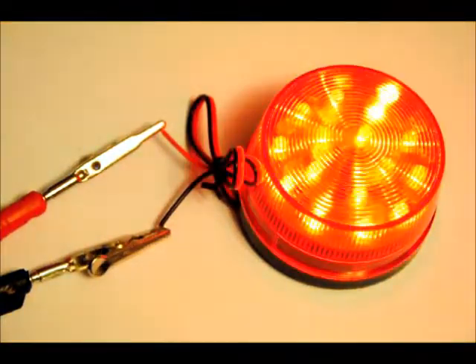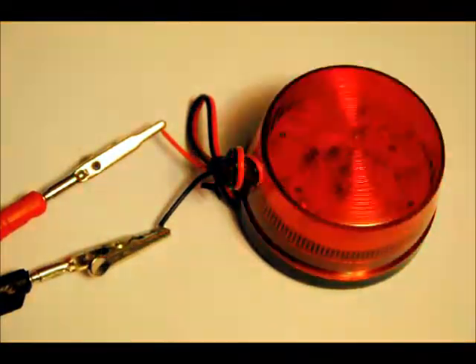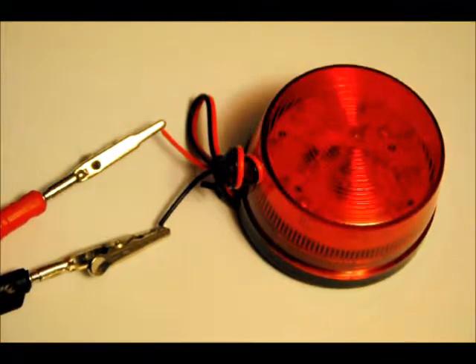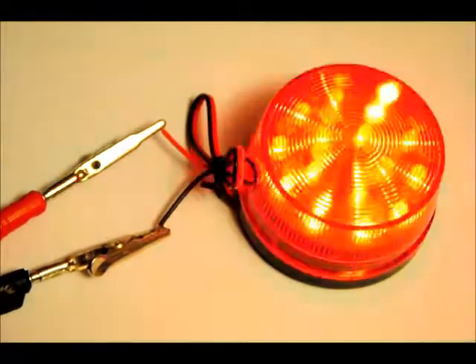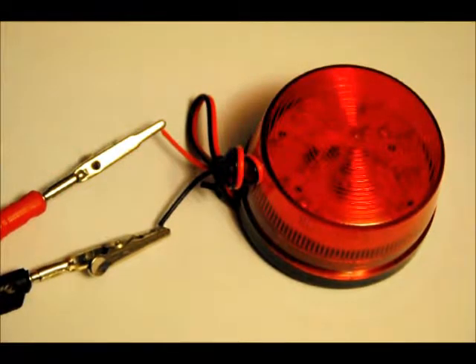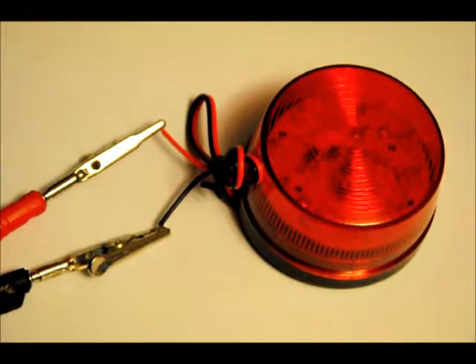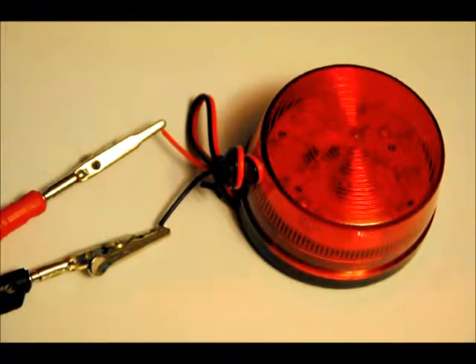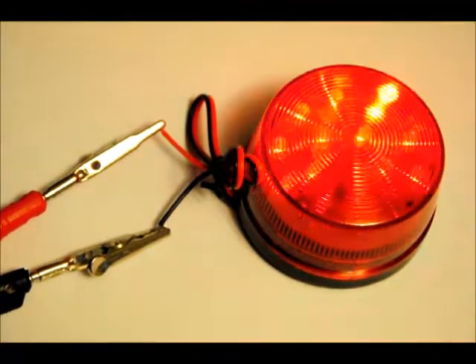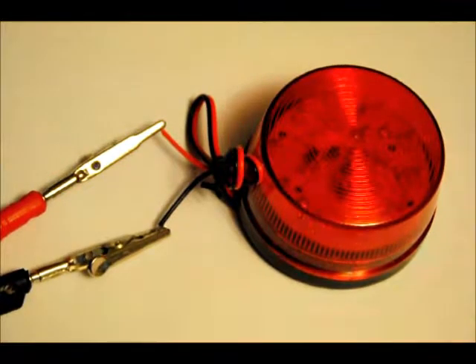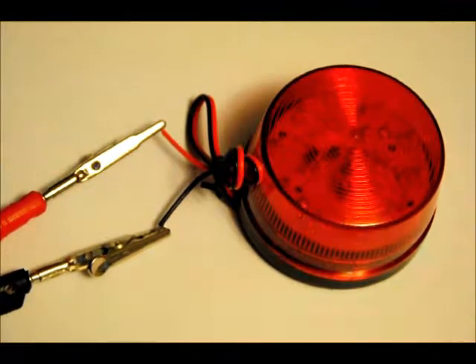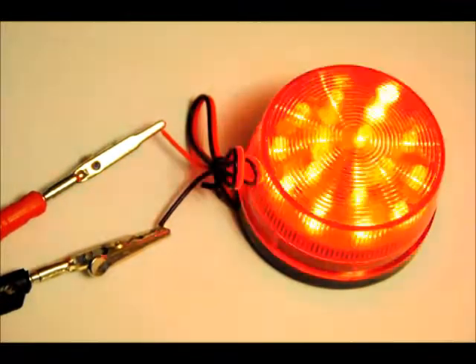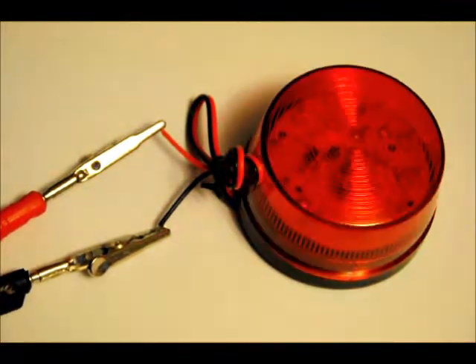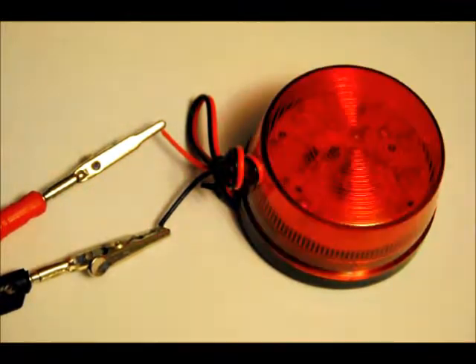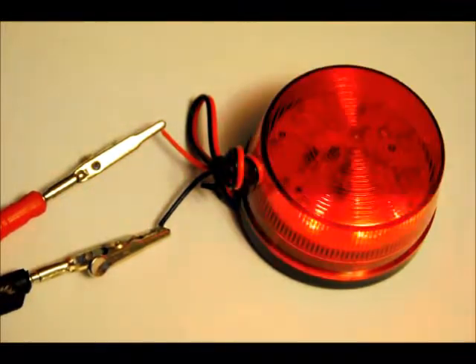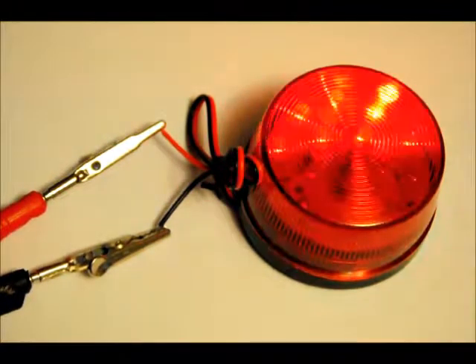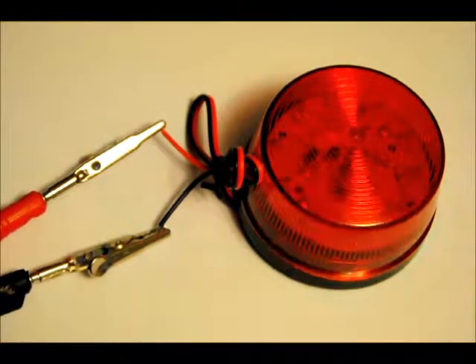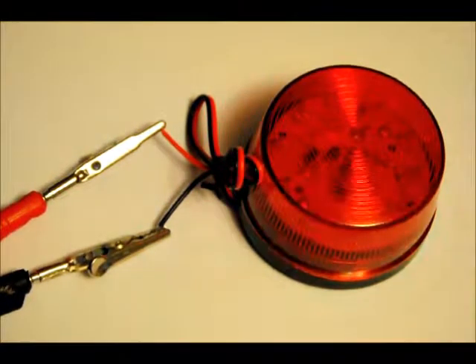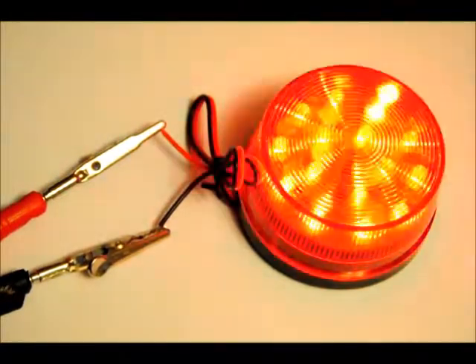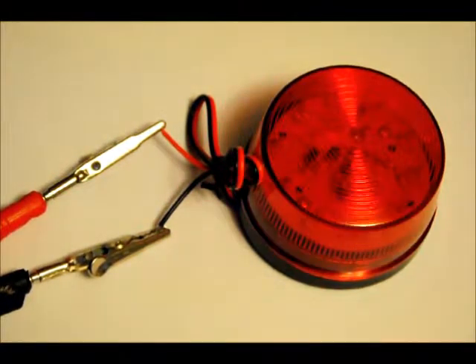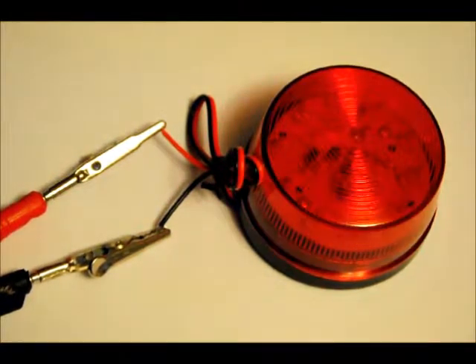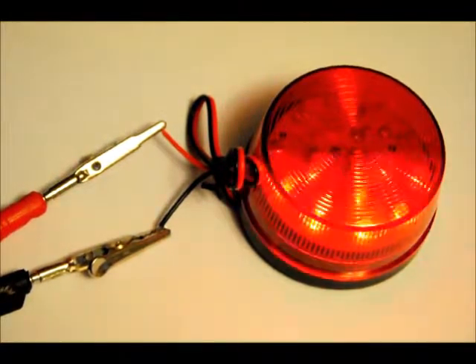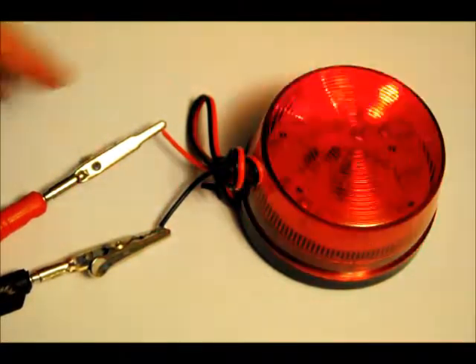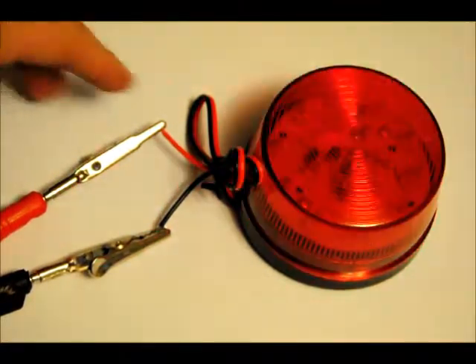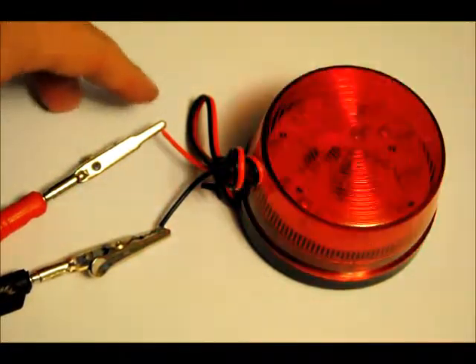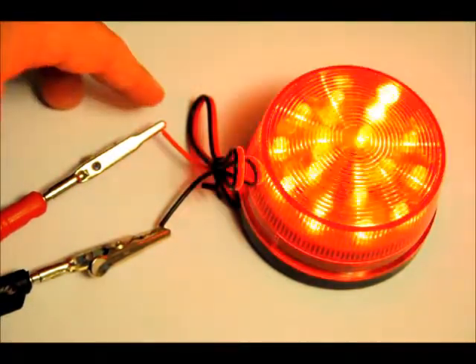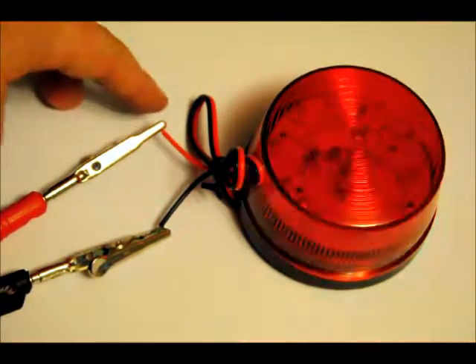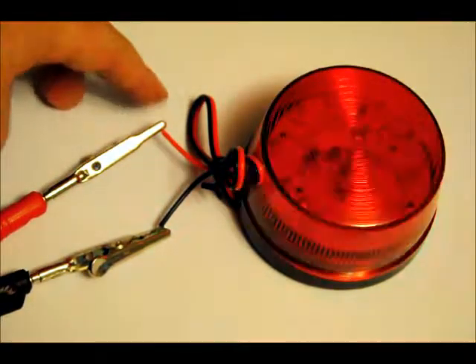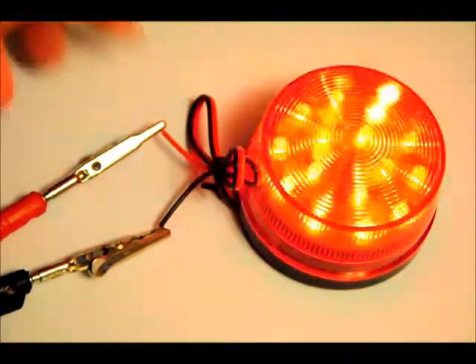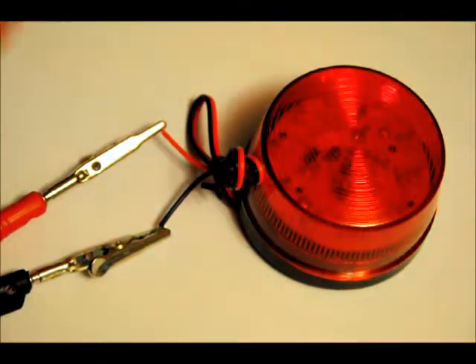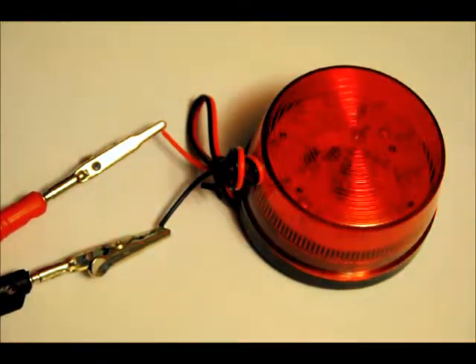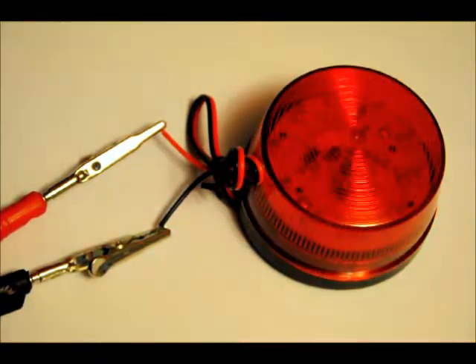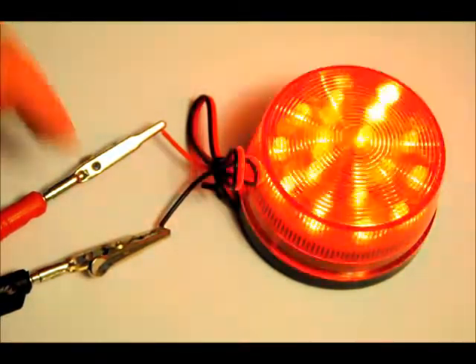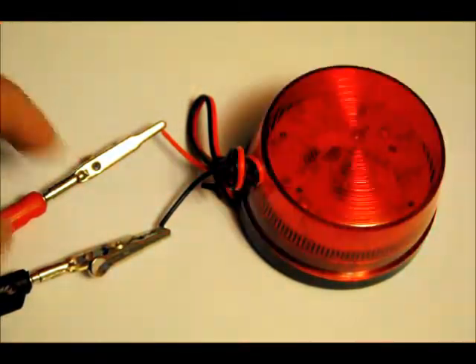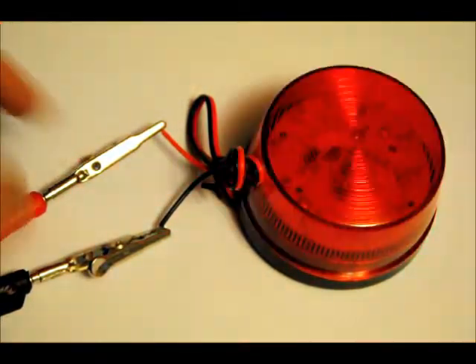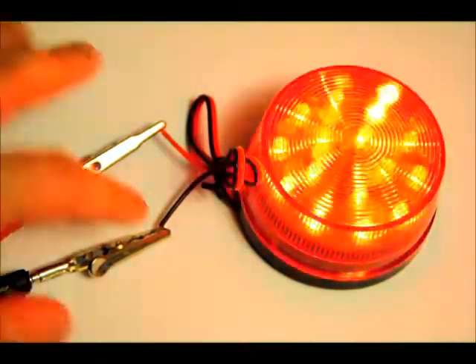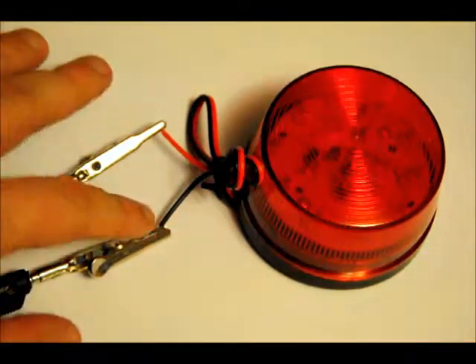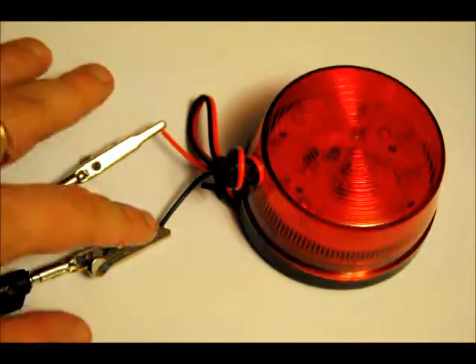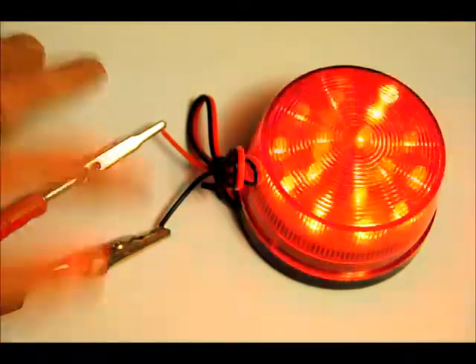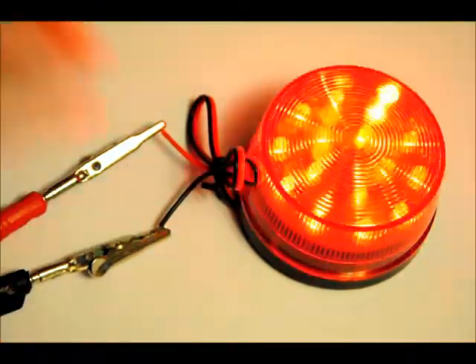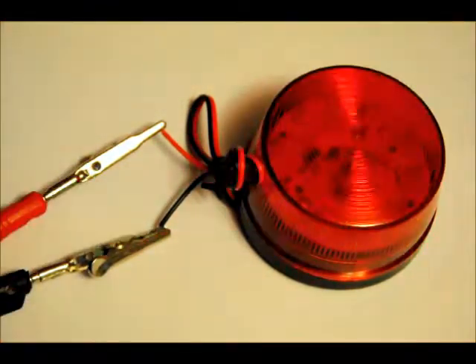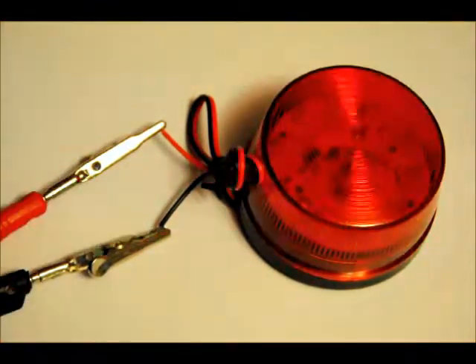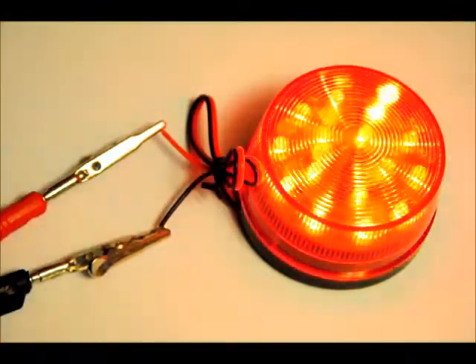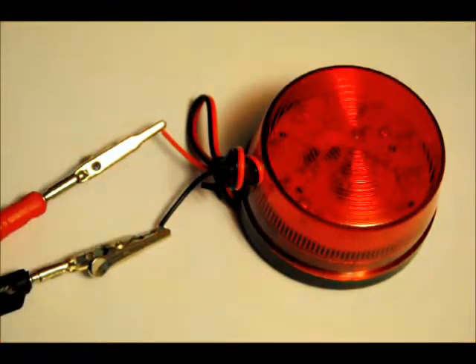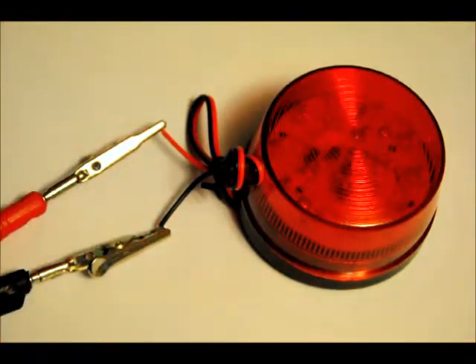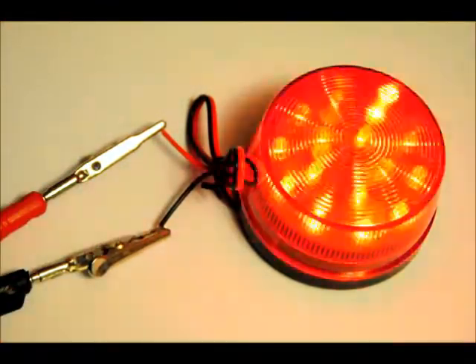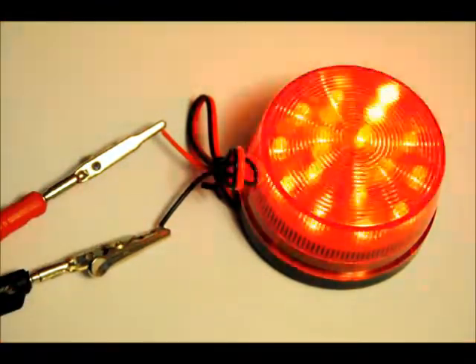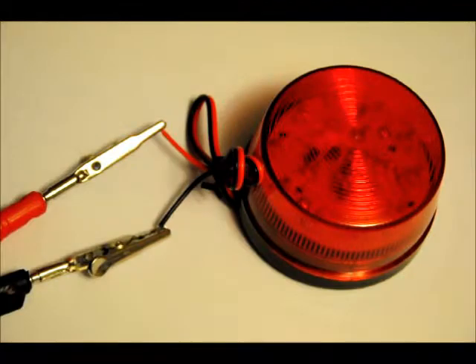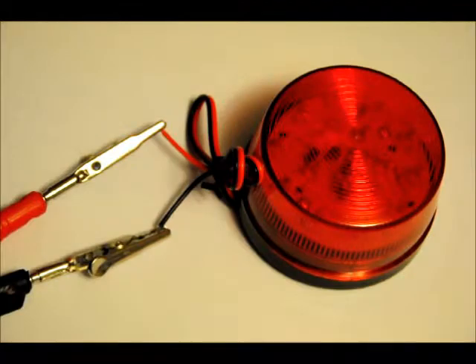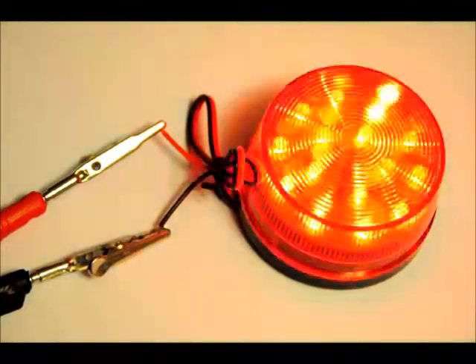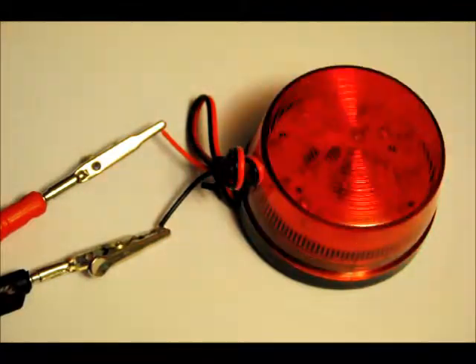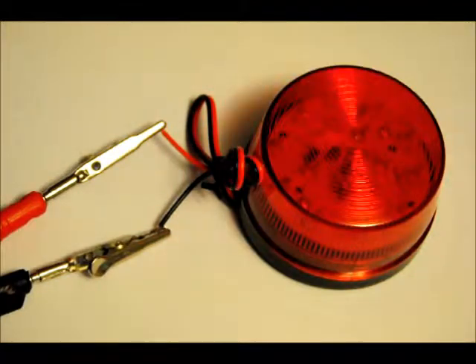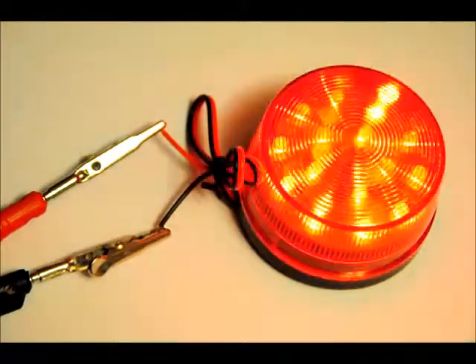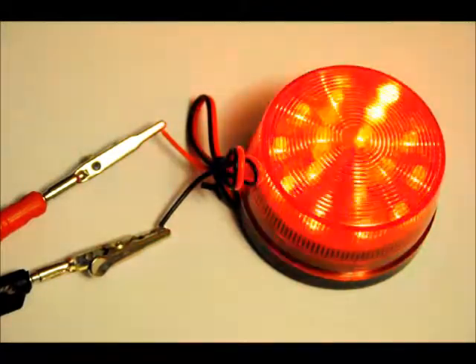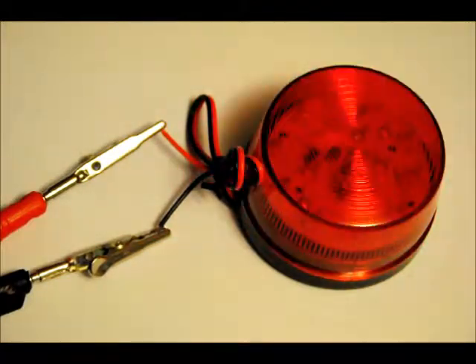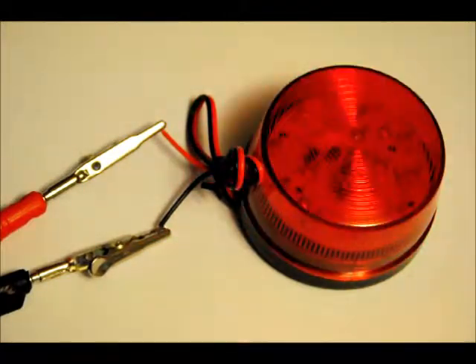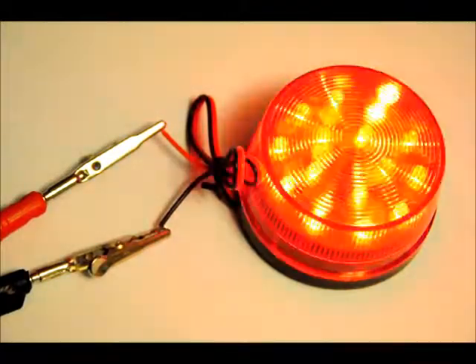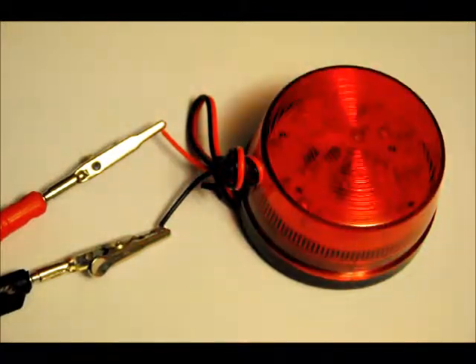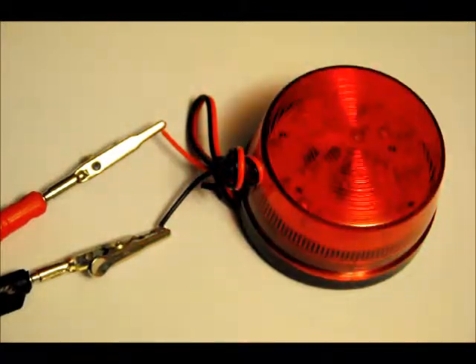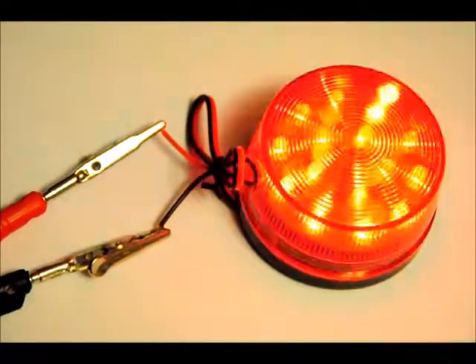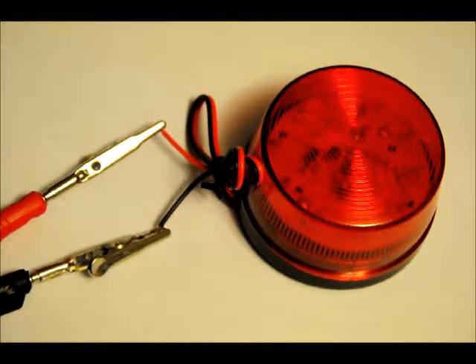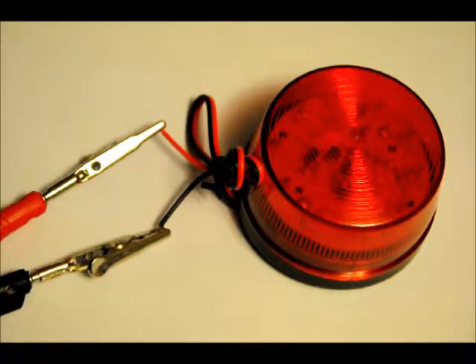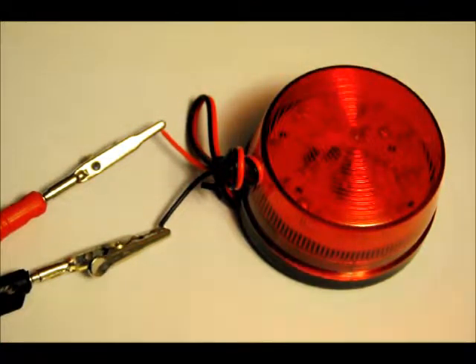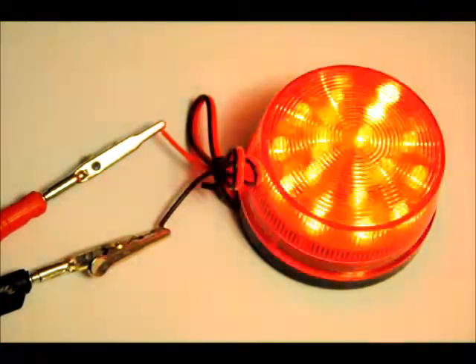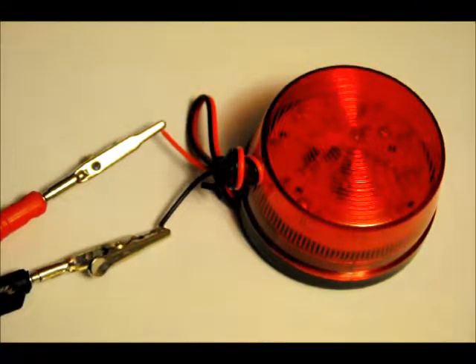There's a red wire and there's a black wire. Add 12 volts to the red wire, ground to the black wire, and off you go. A fun little circuit.